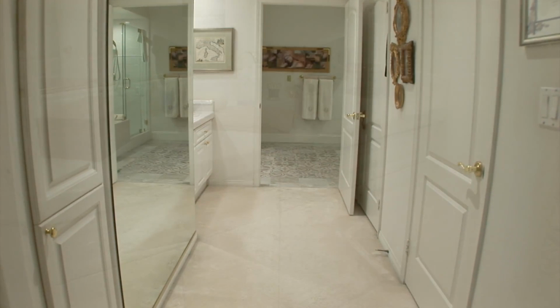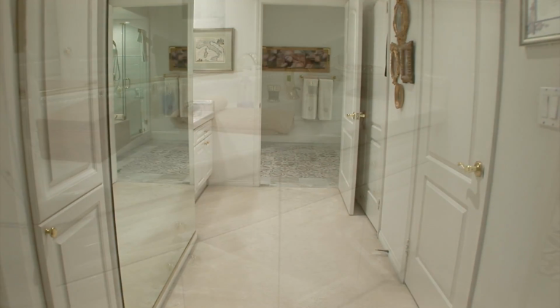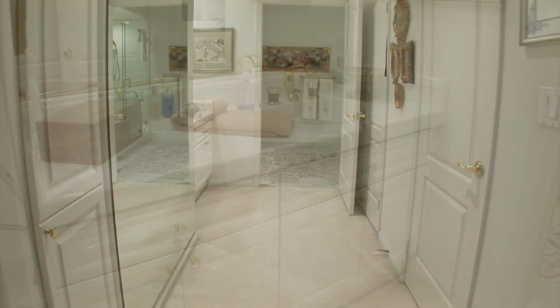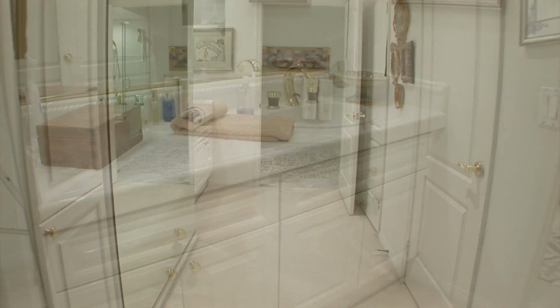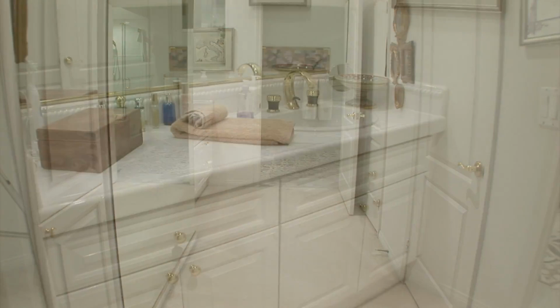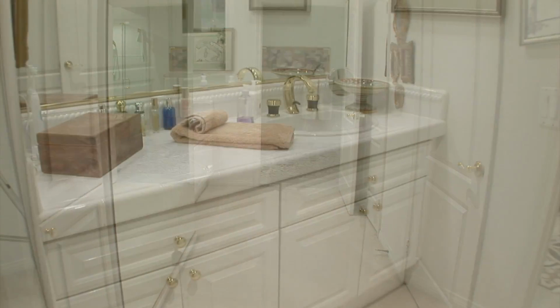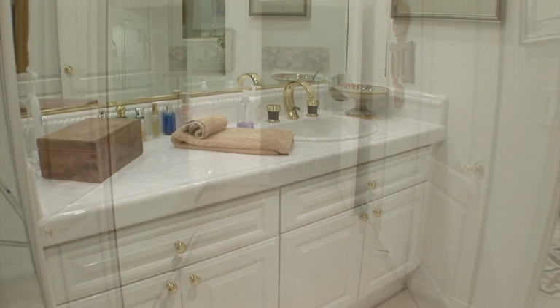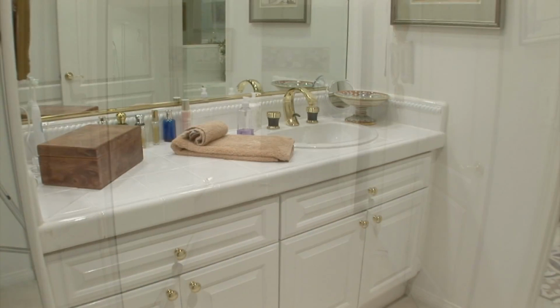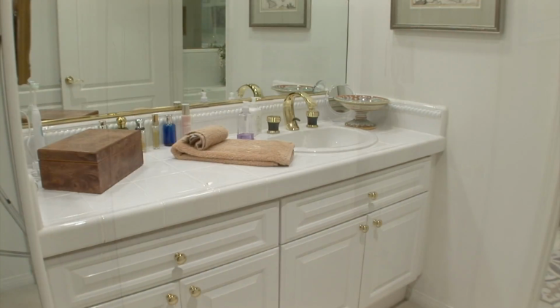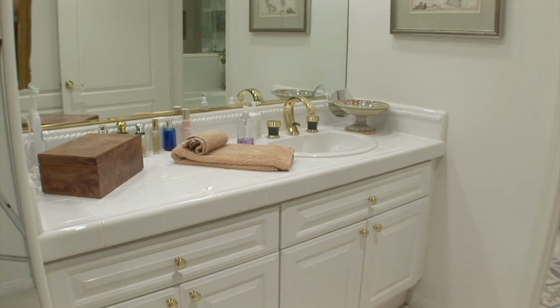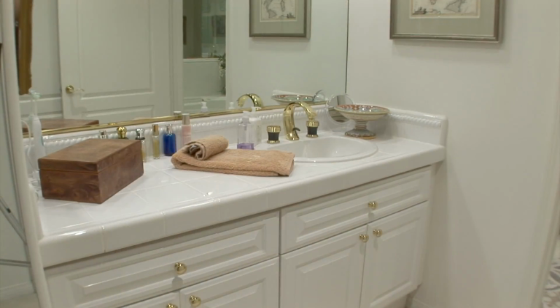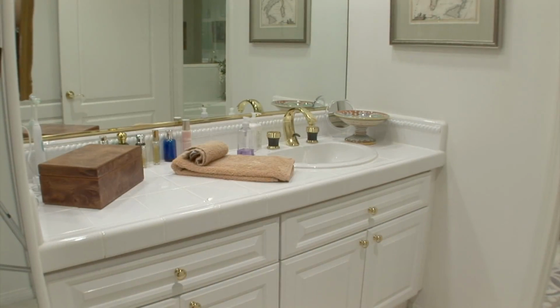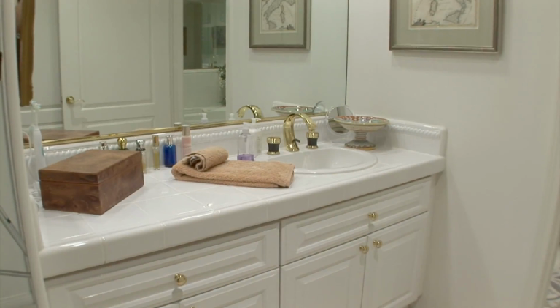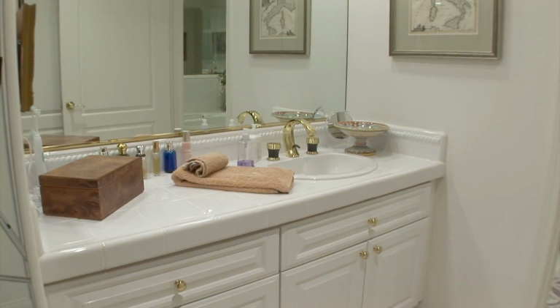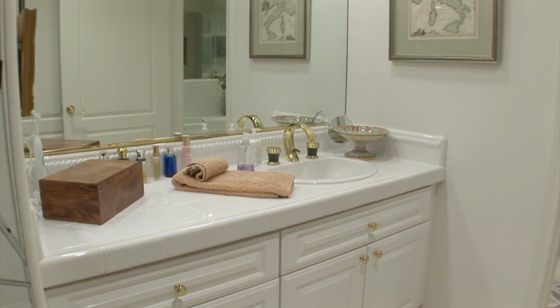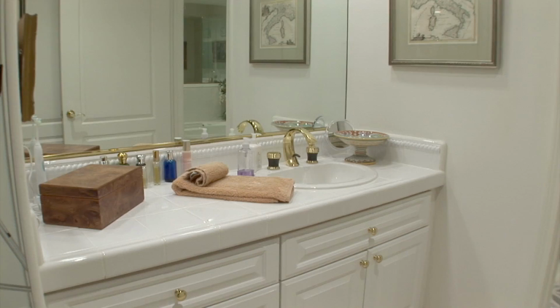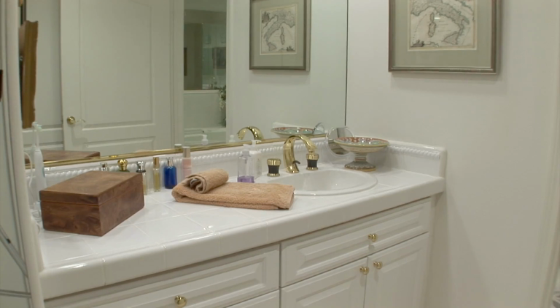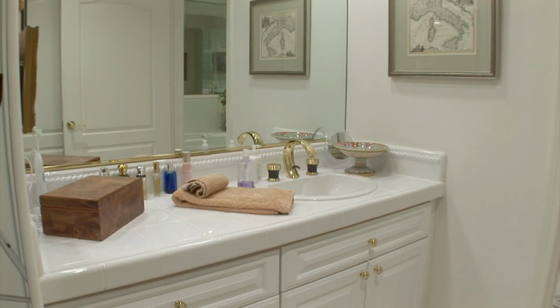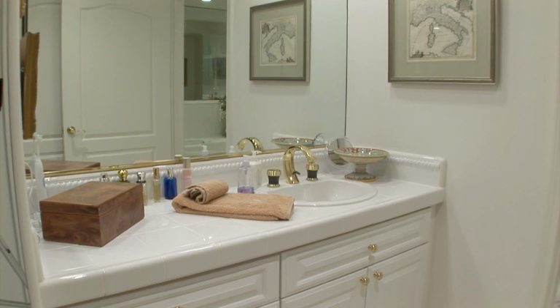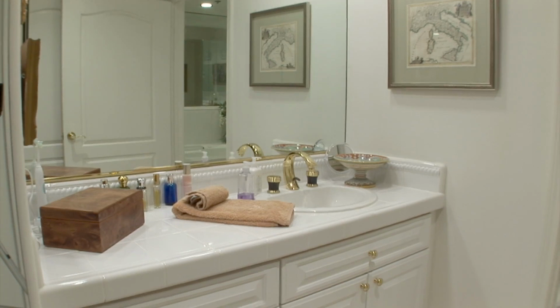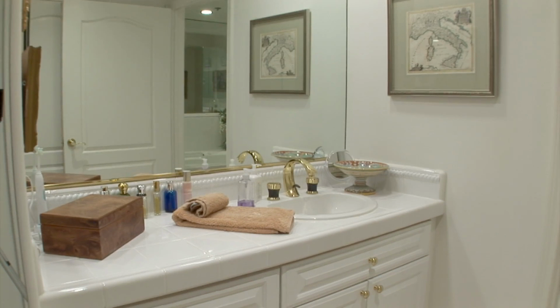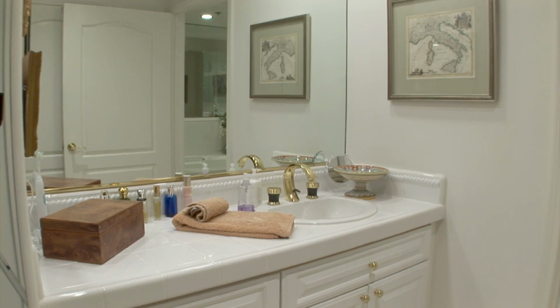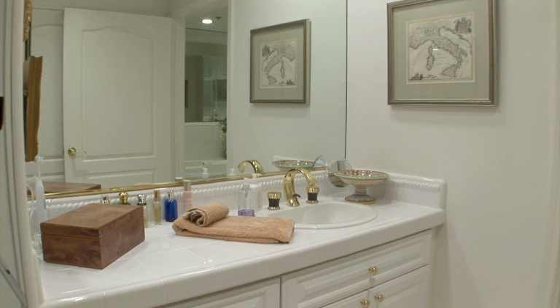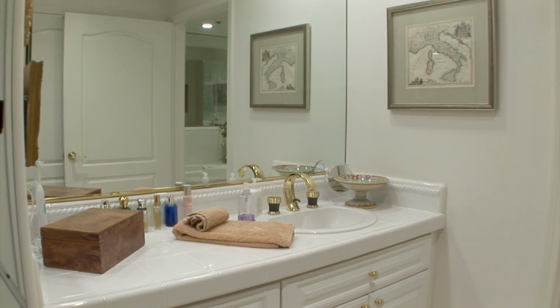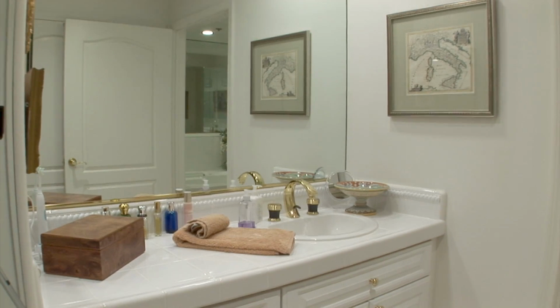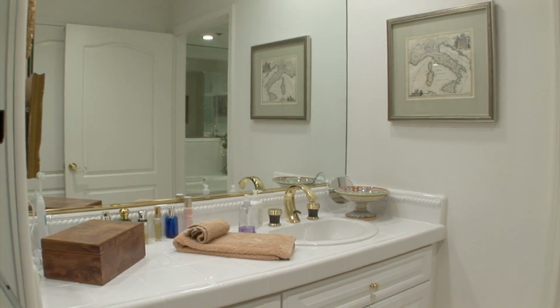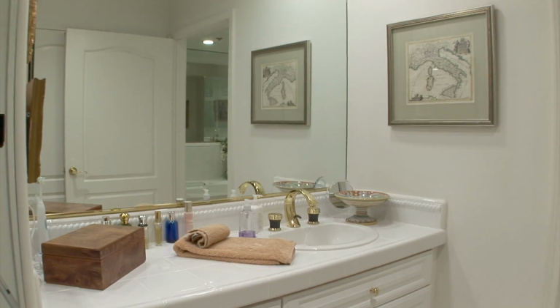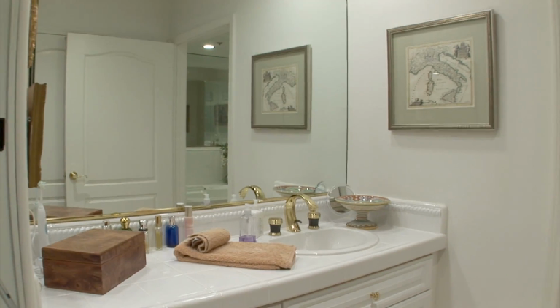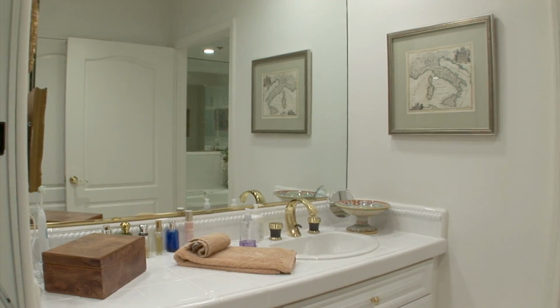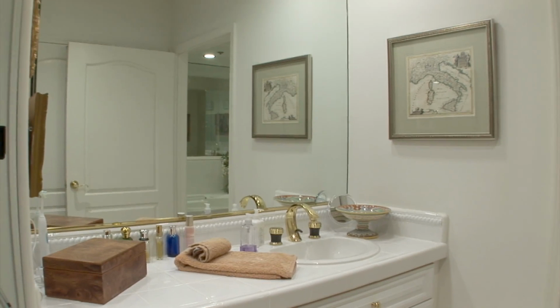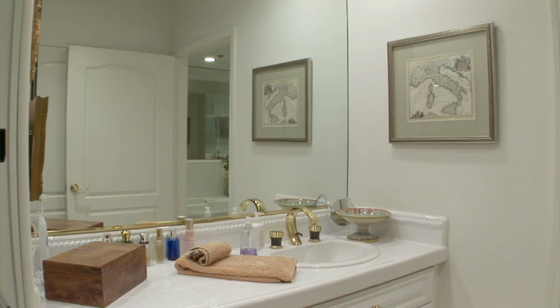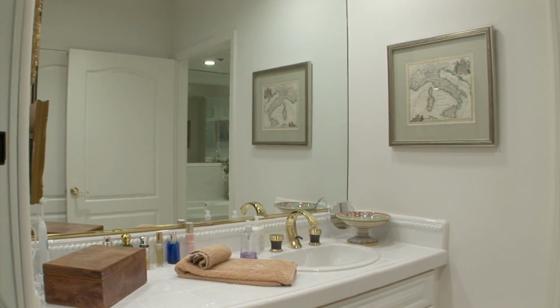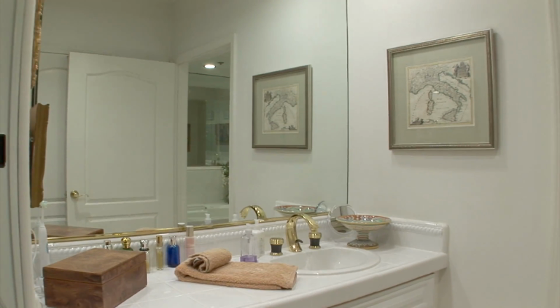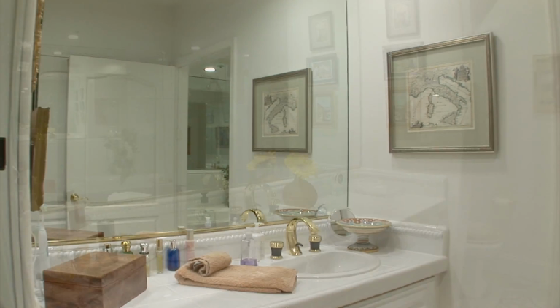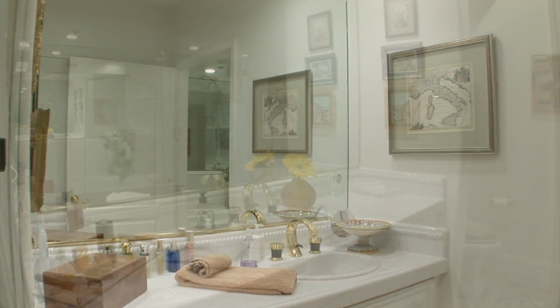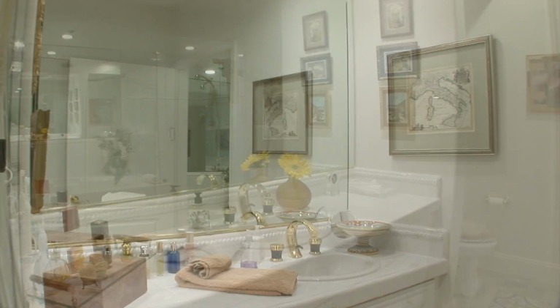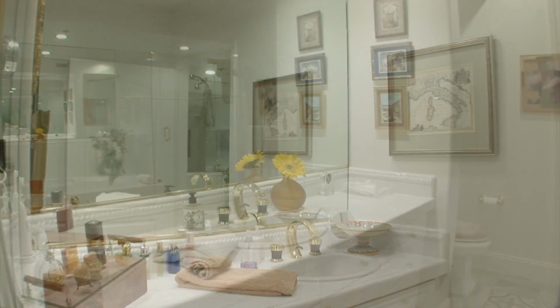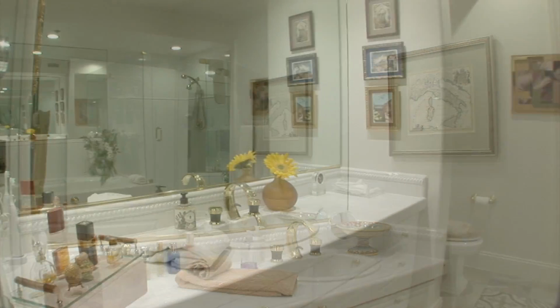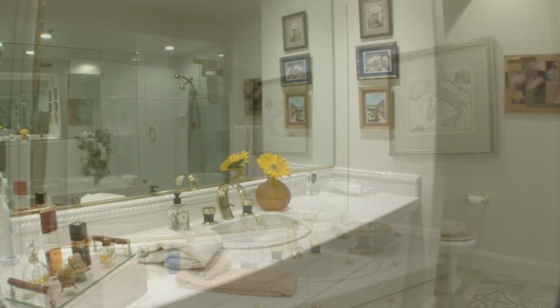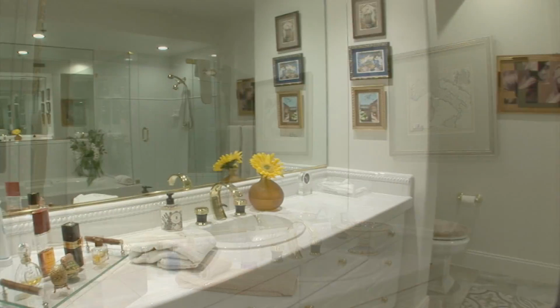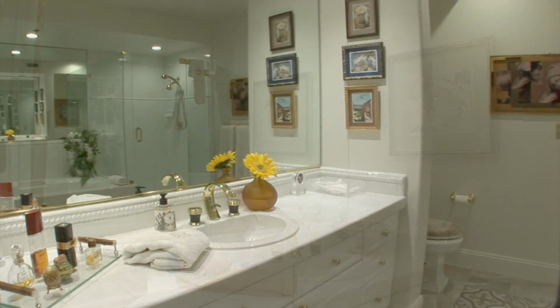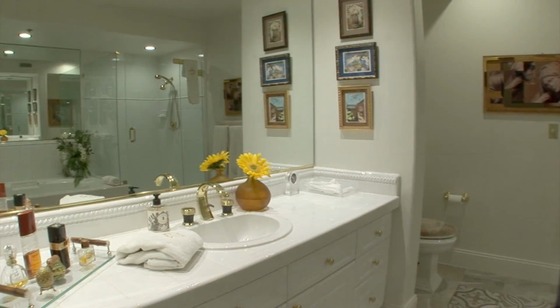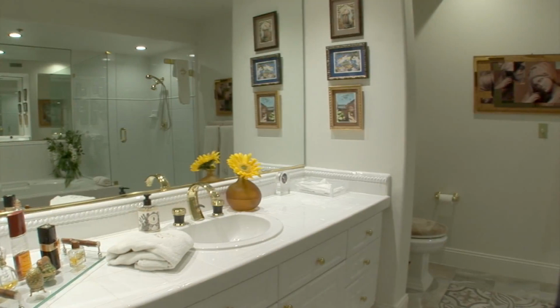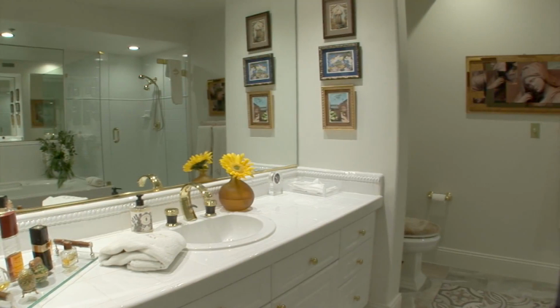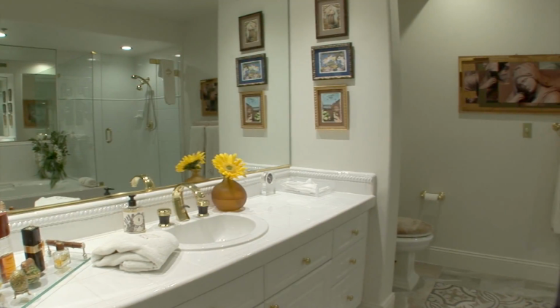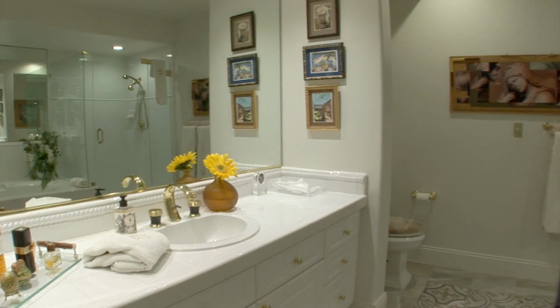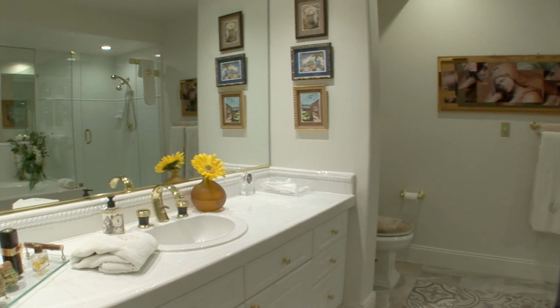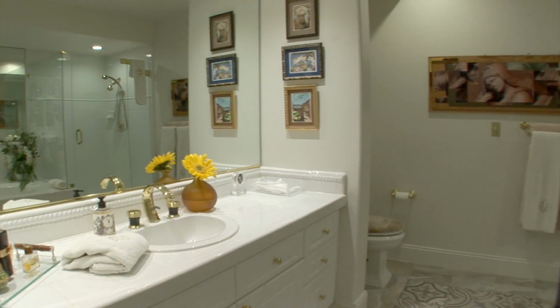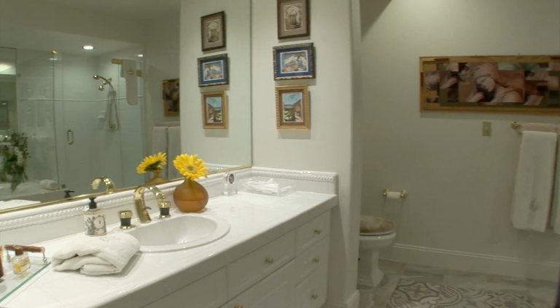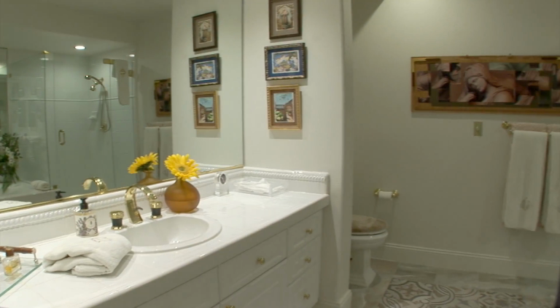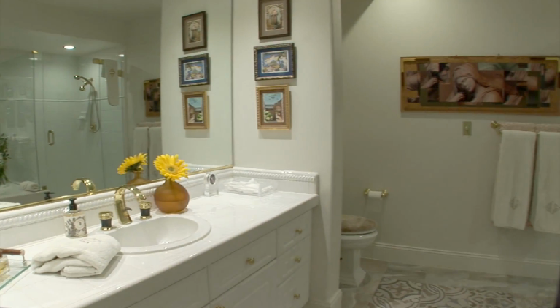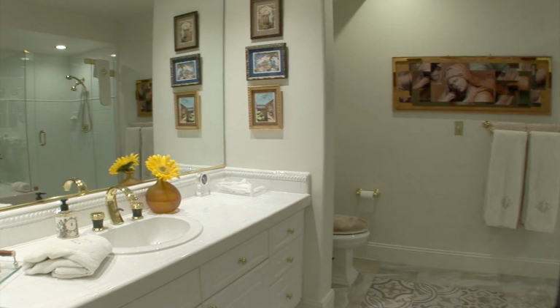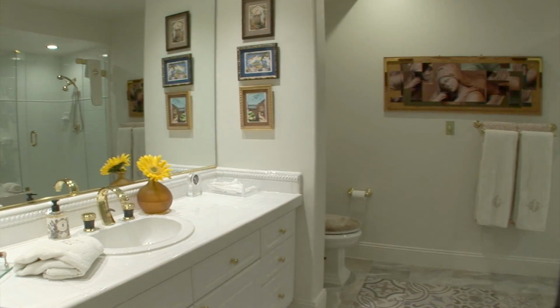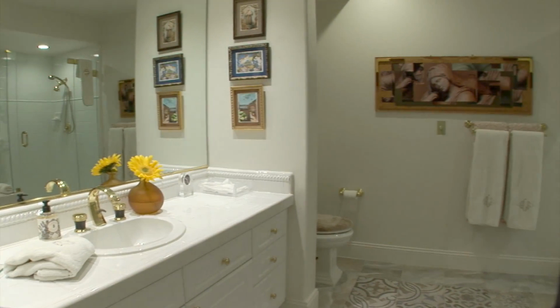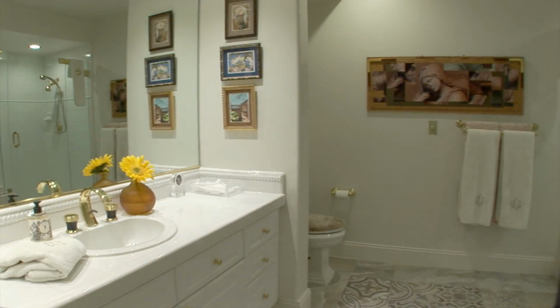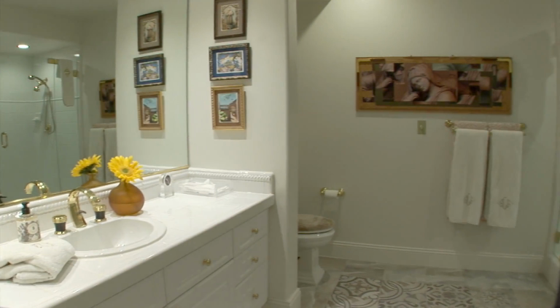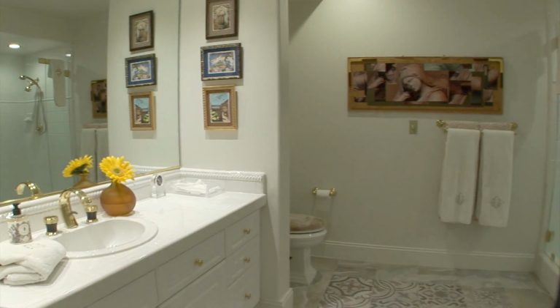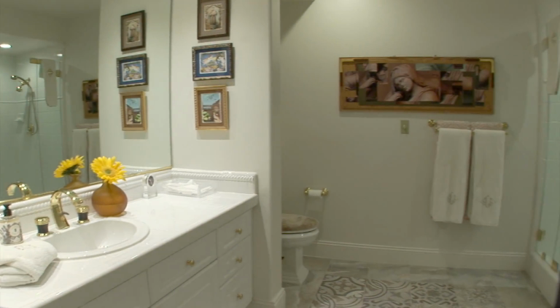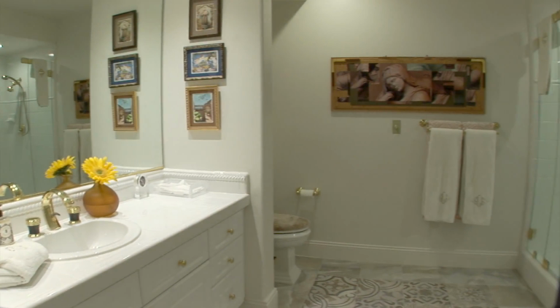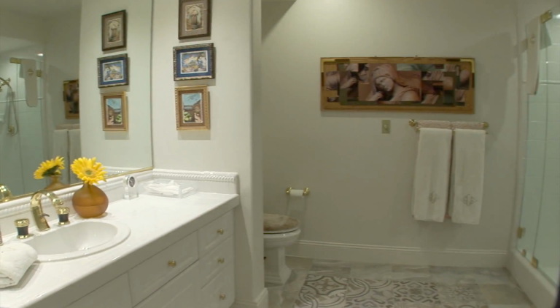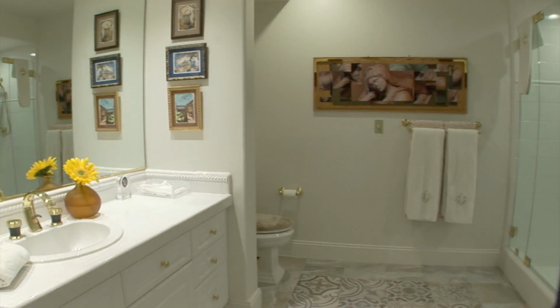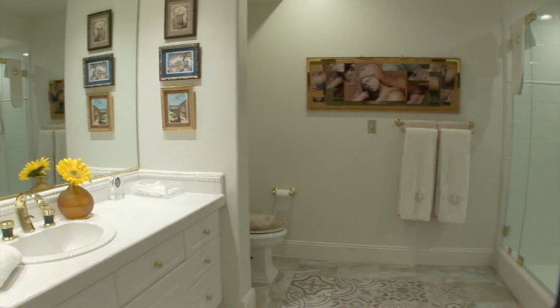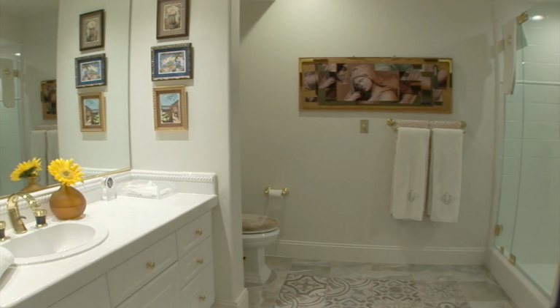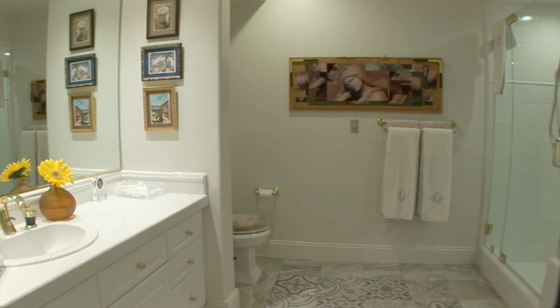An incredible master bath features fabulous tile countertops, dual sinks and an inviting jacuzzi tub.